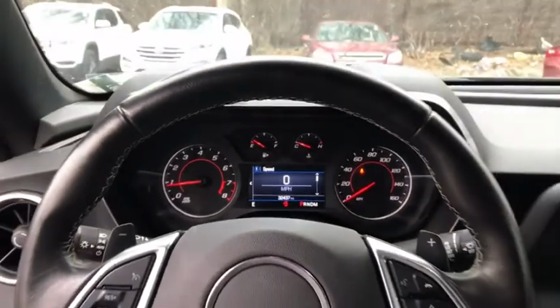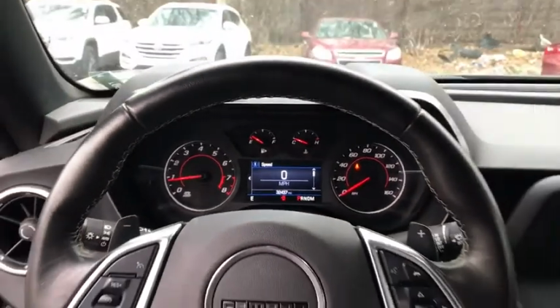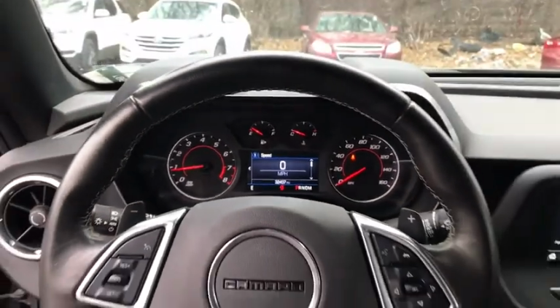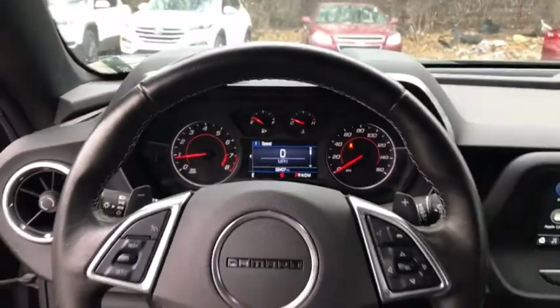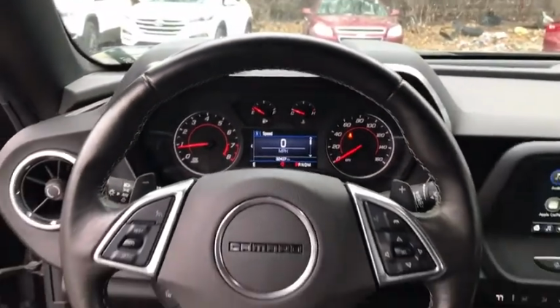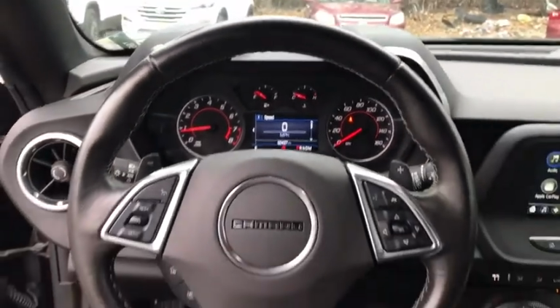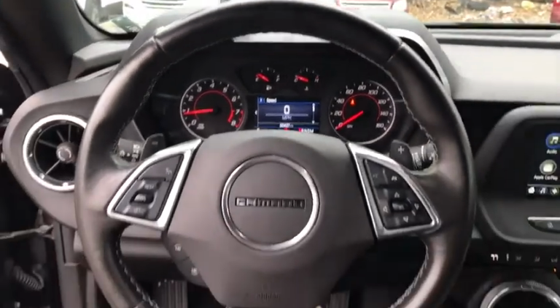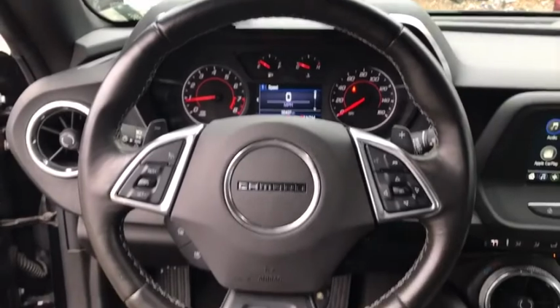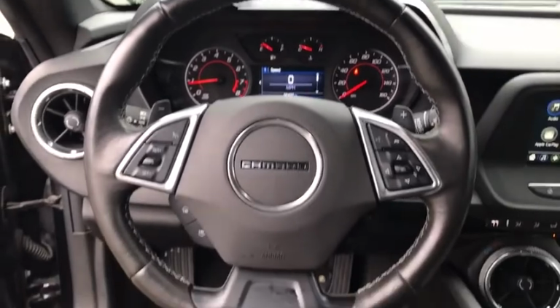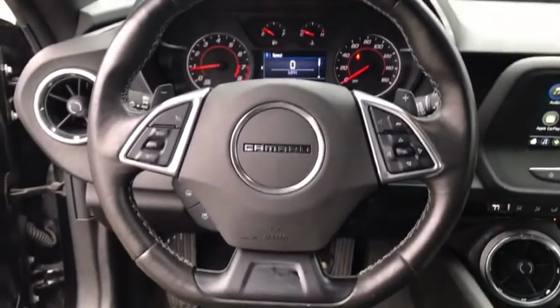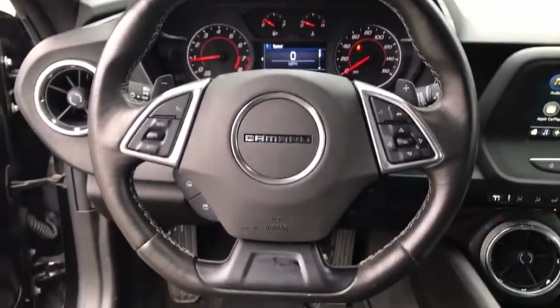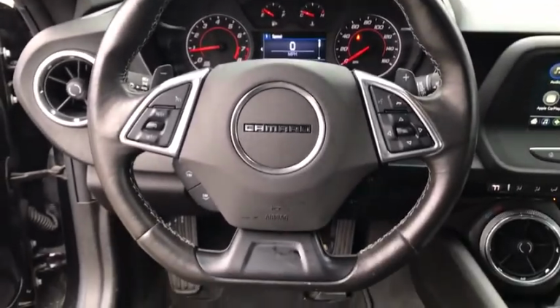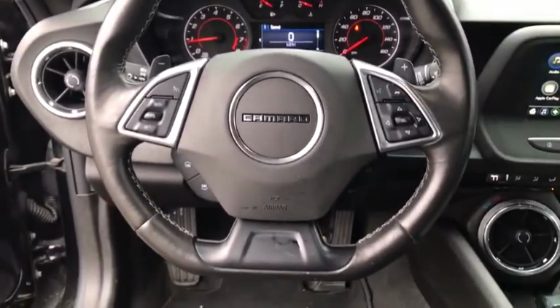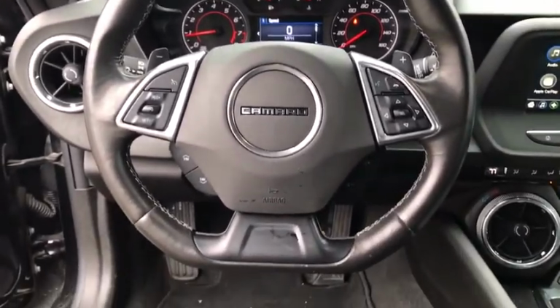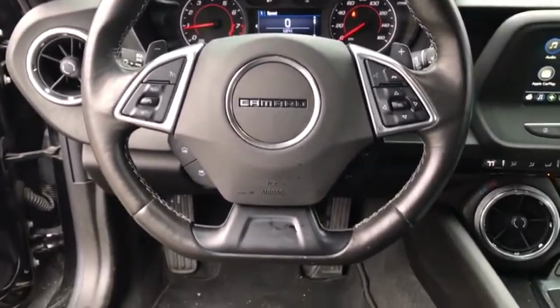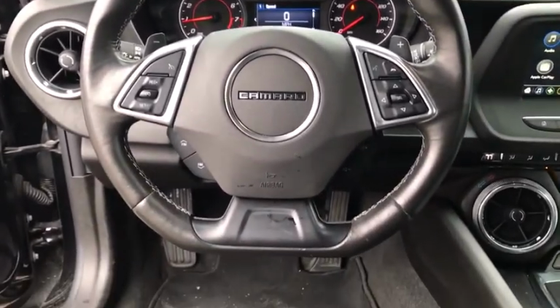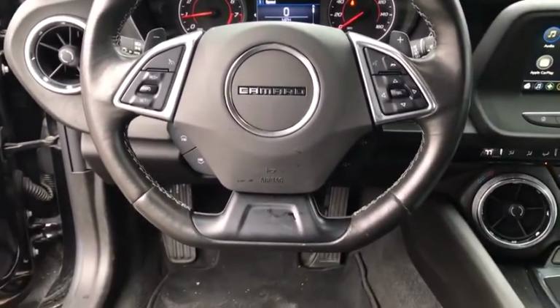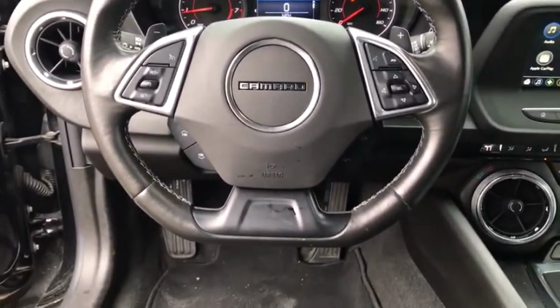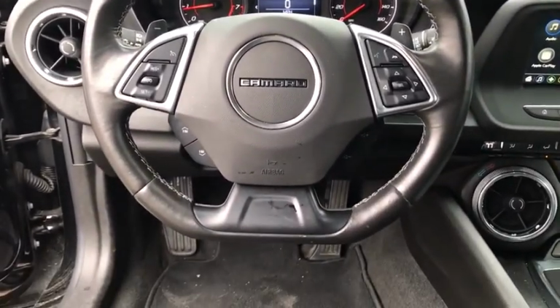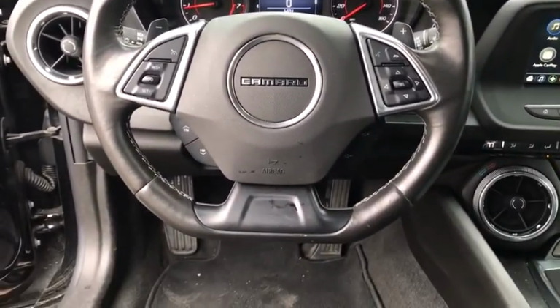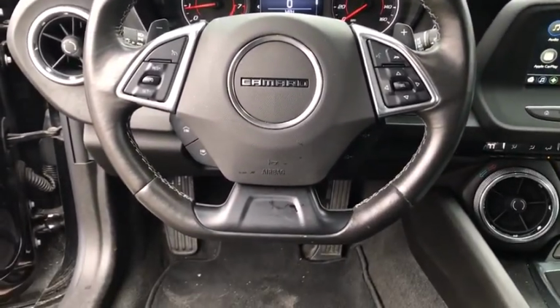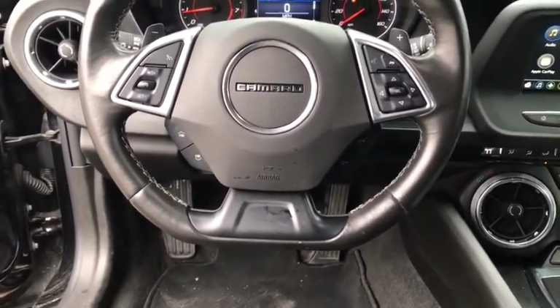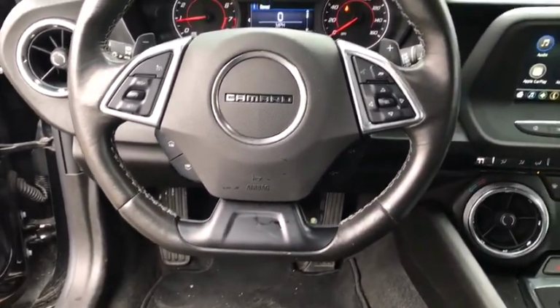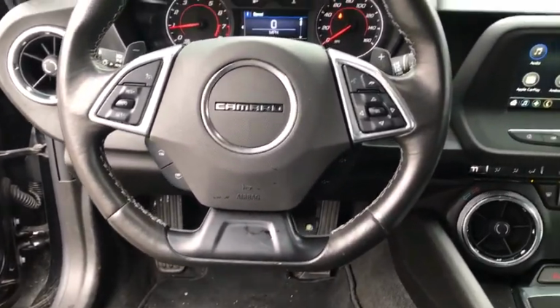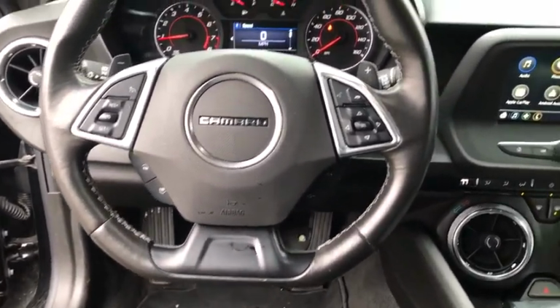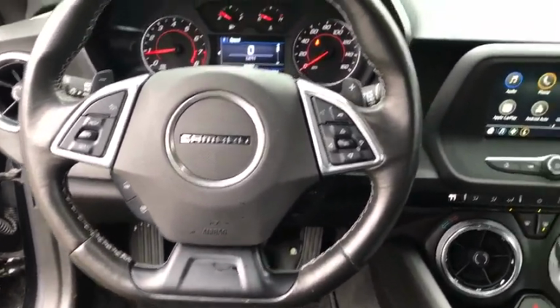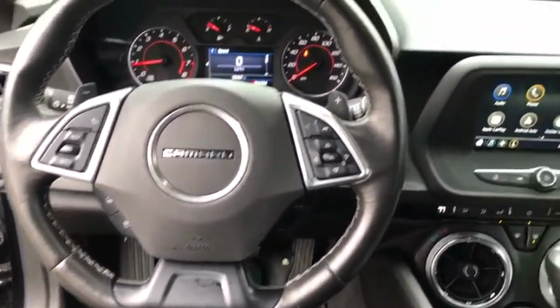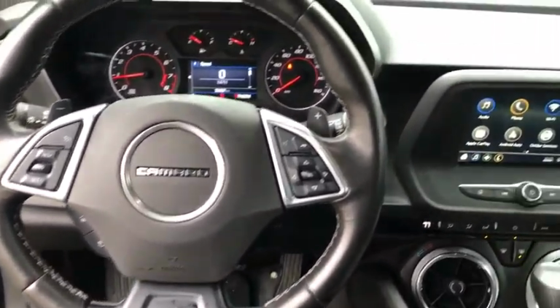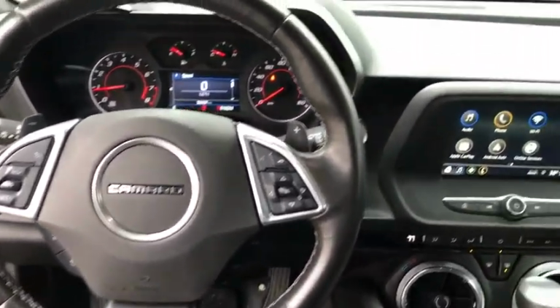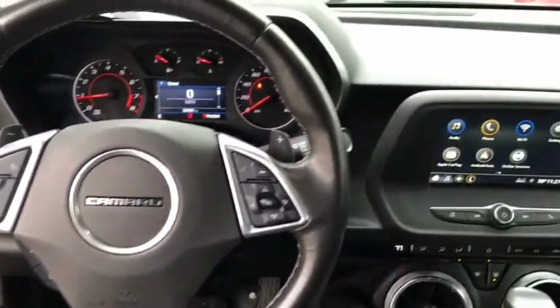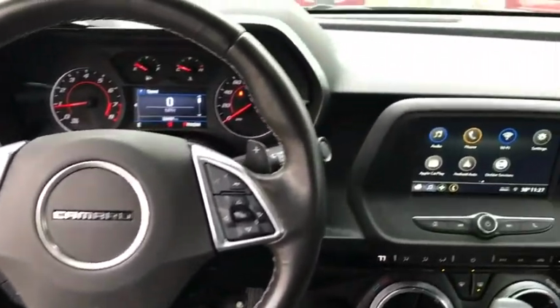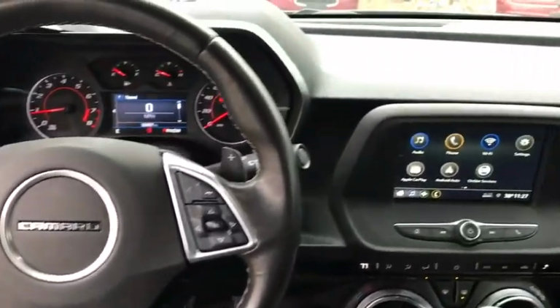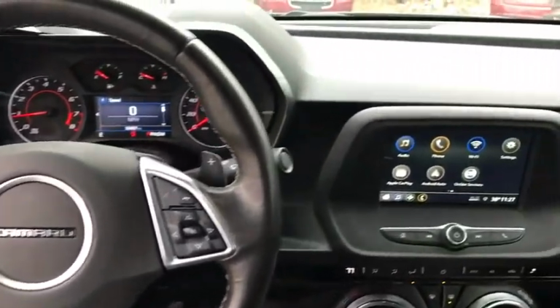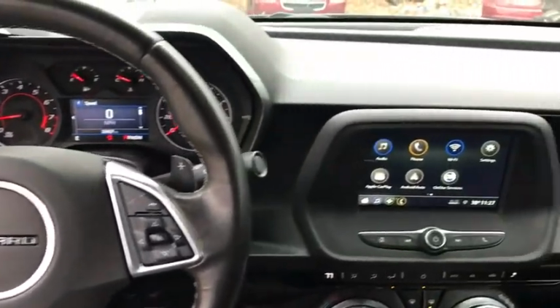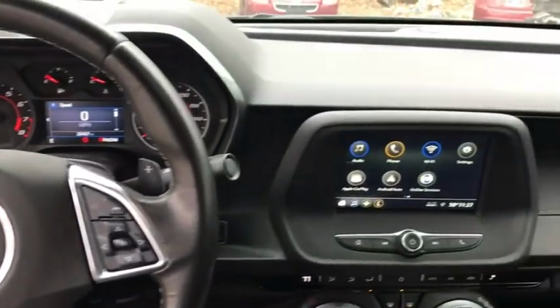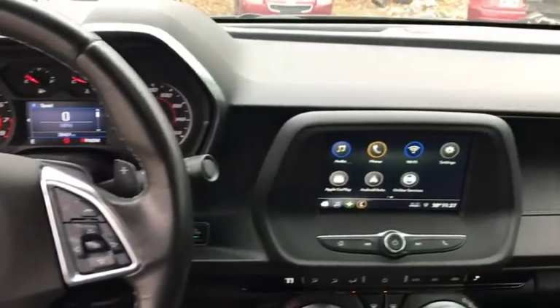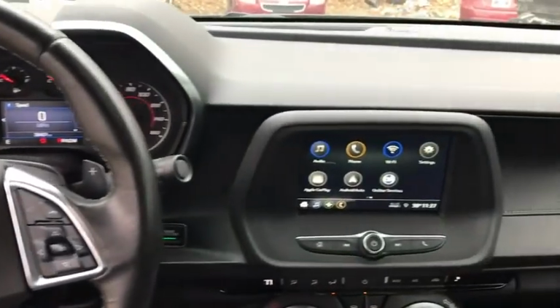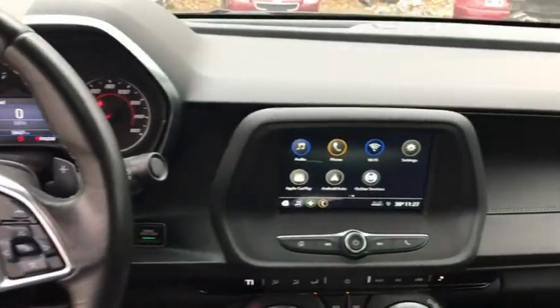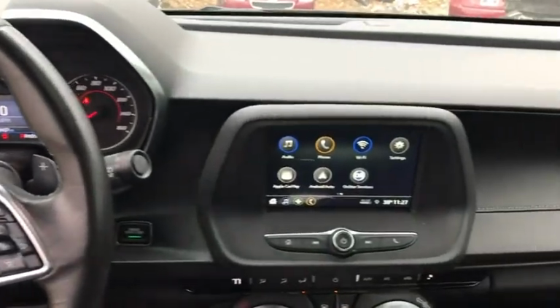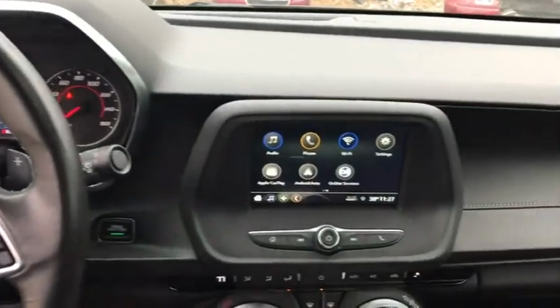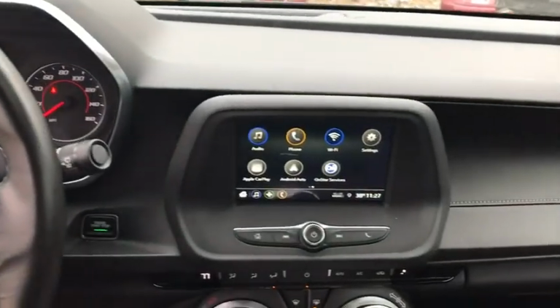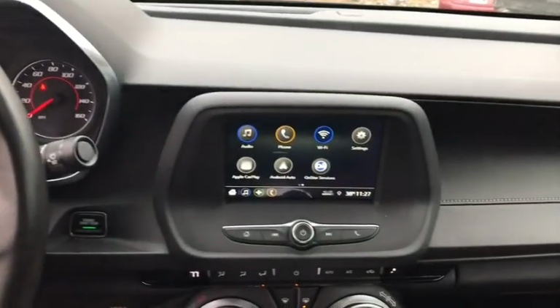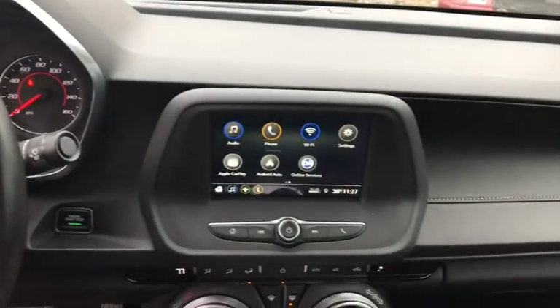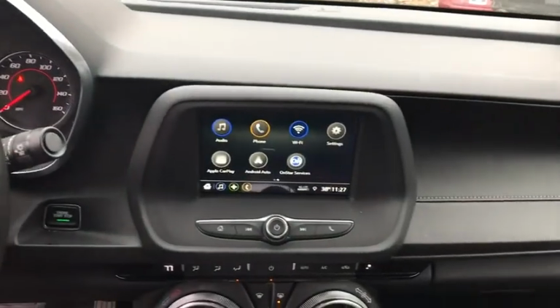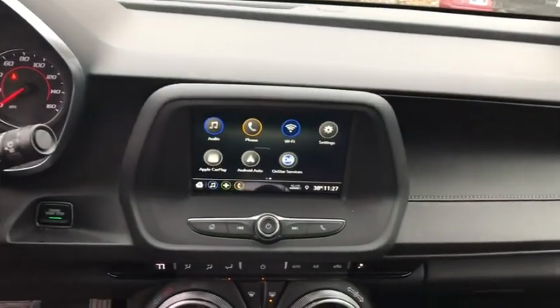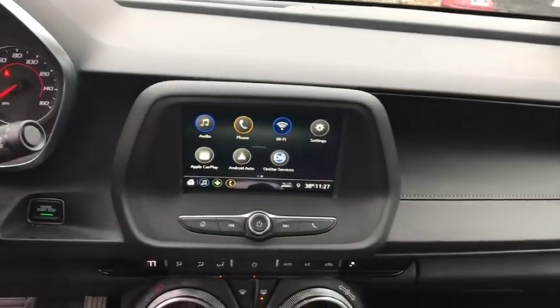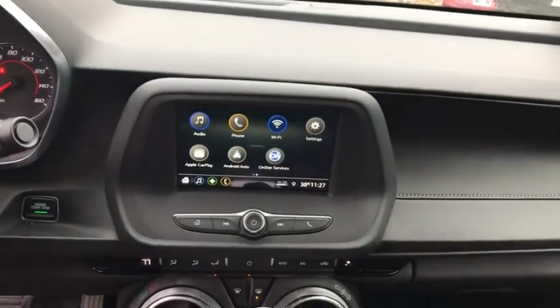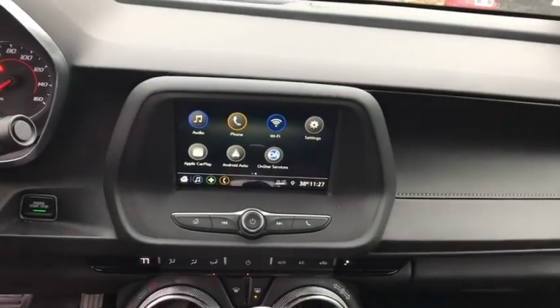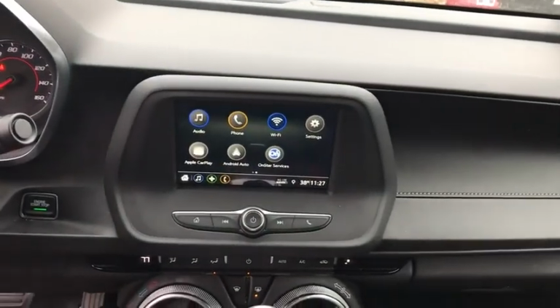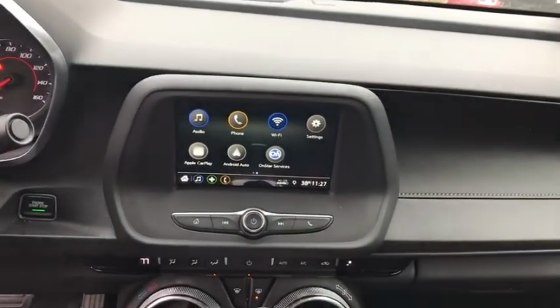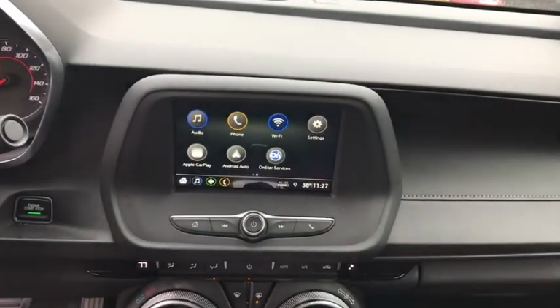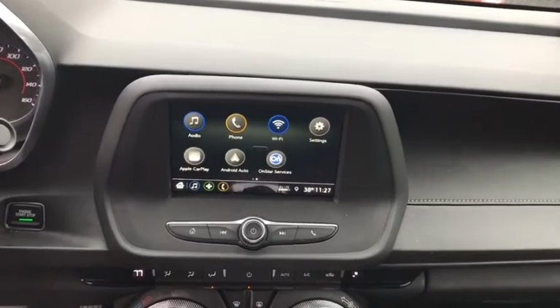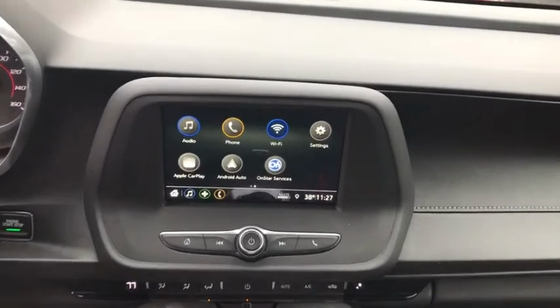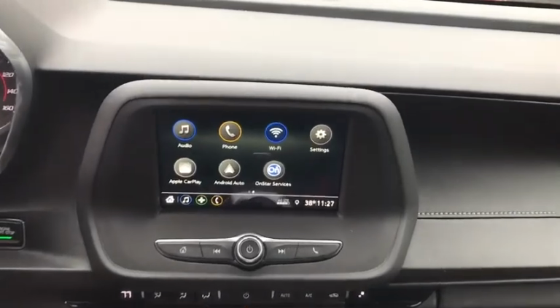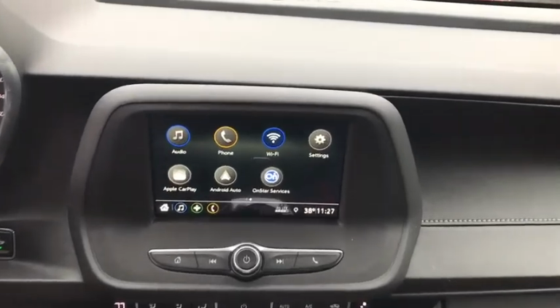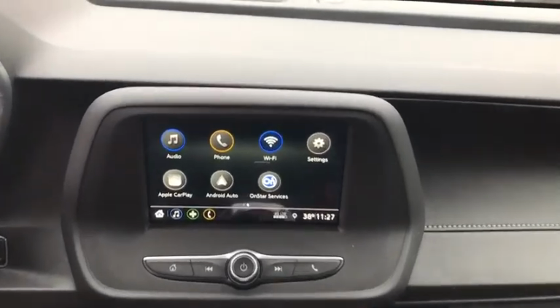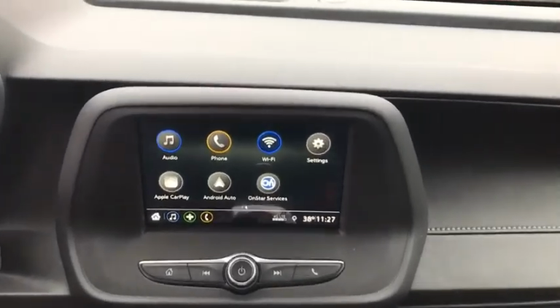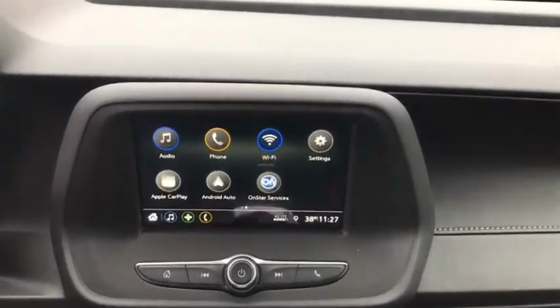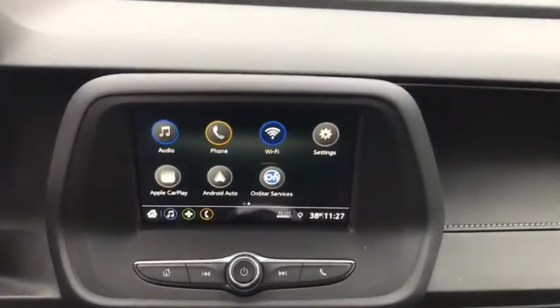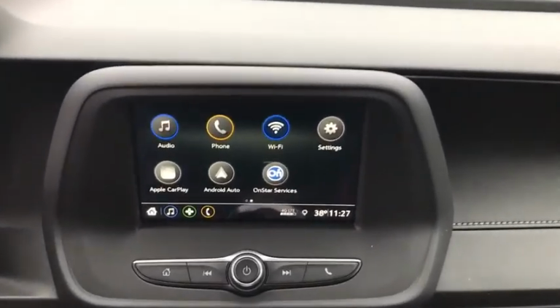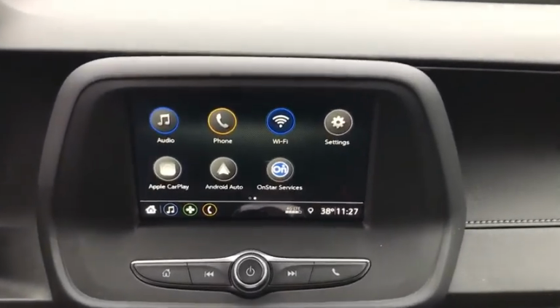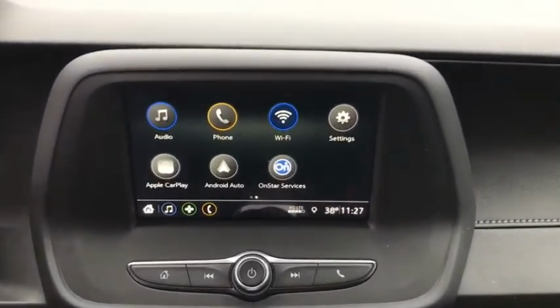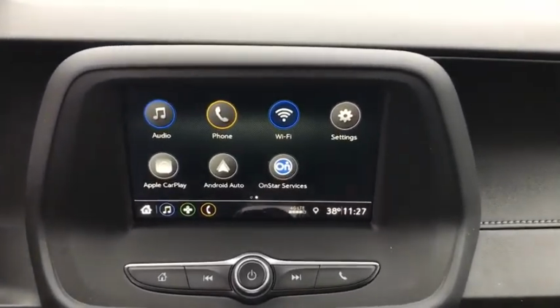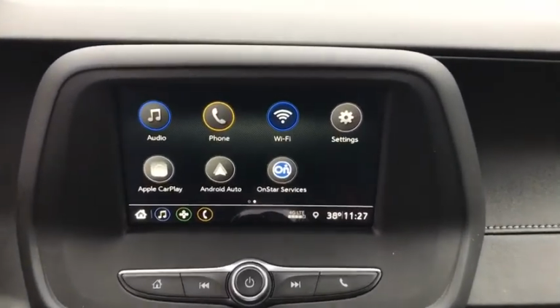Brake assist, driver vanity mirror, front reading lamps, power driver's seat, tilt steering wheel. Come take a test drive today.